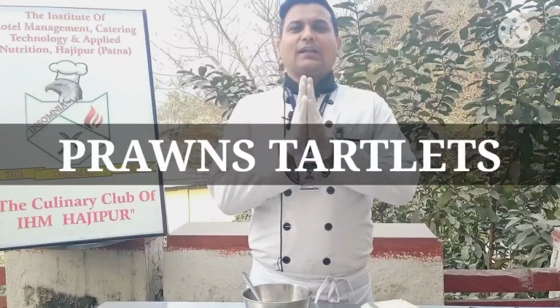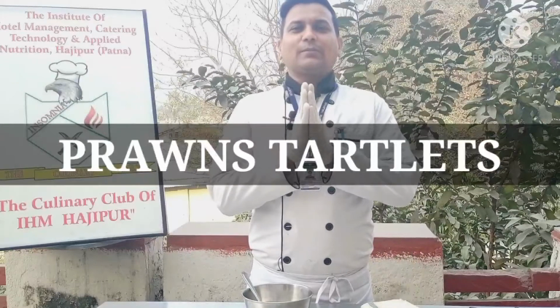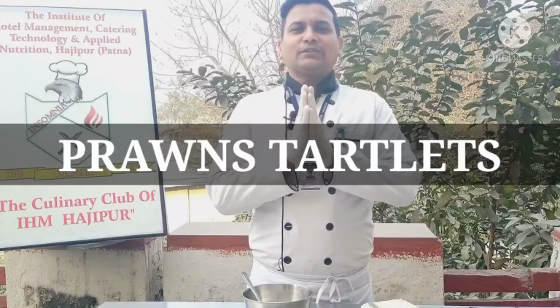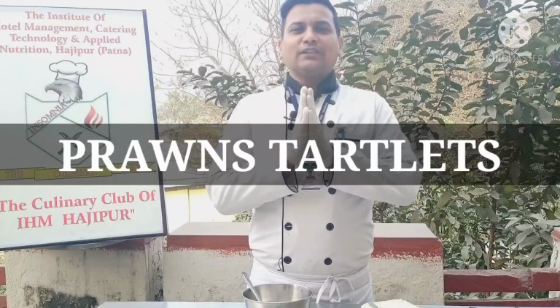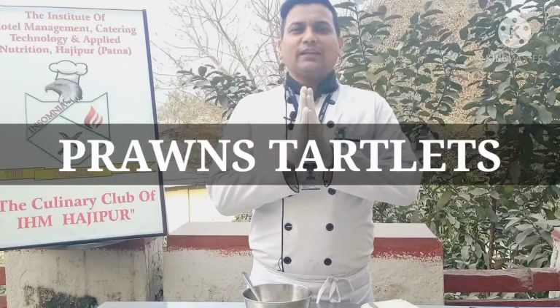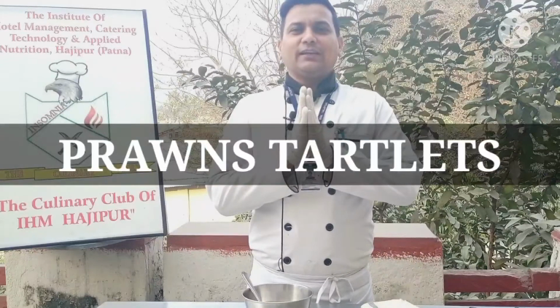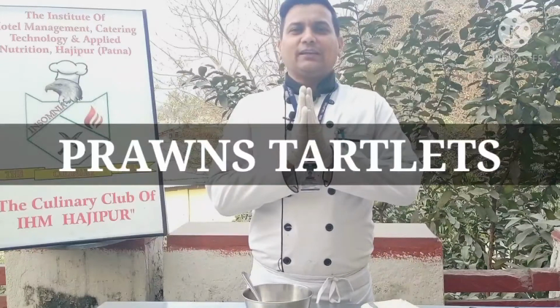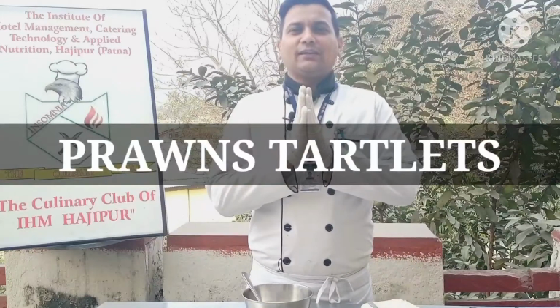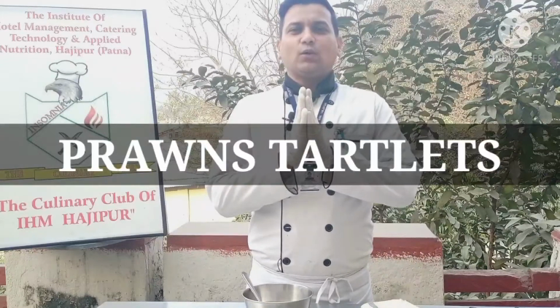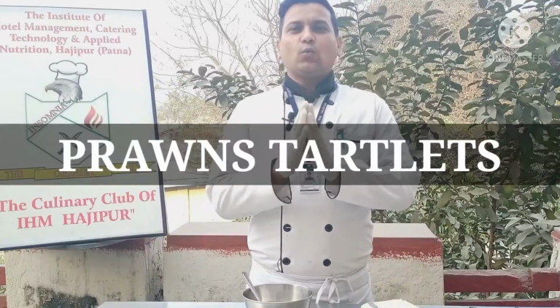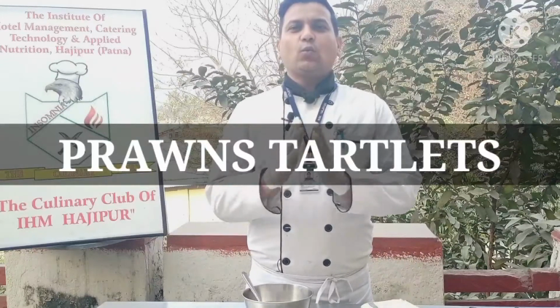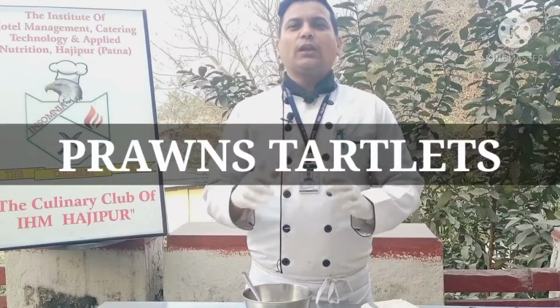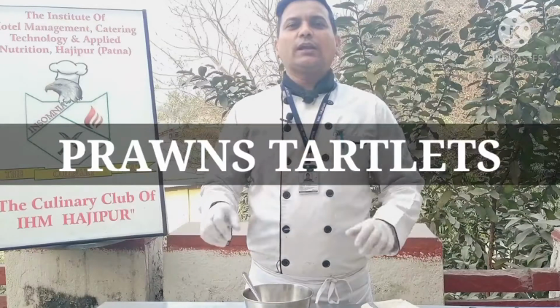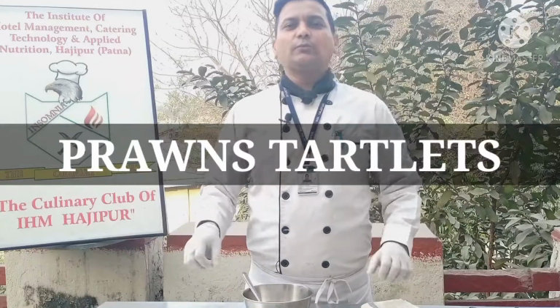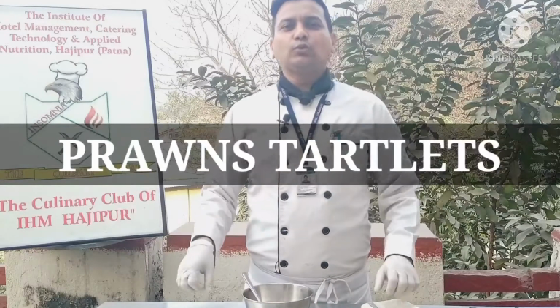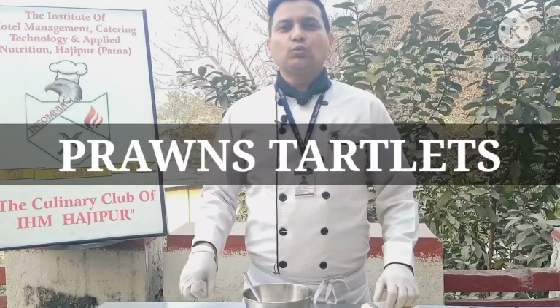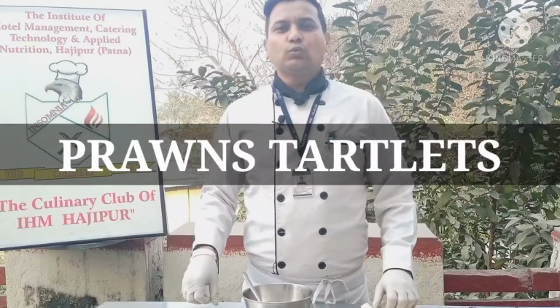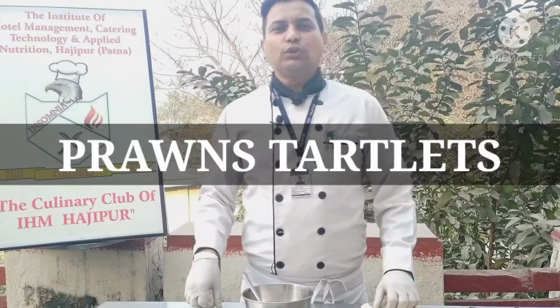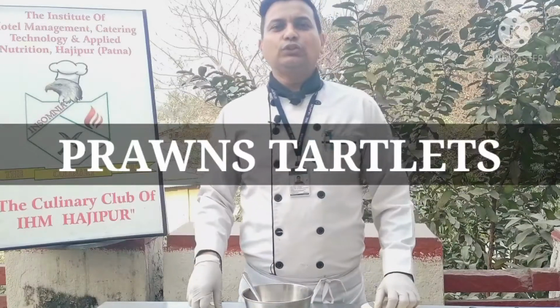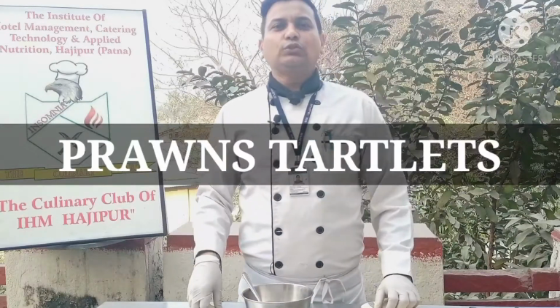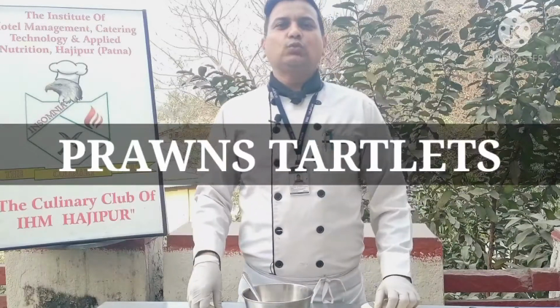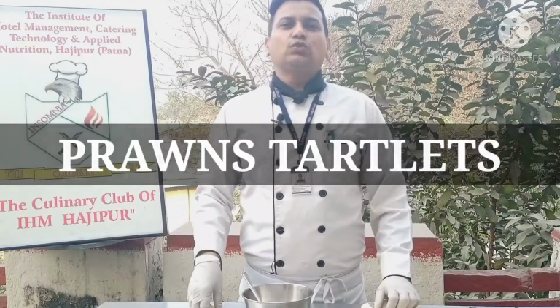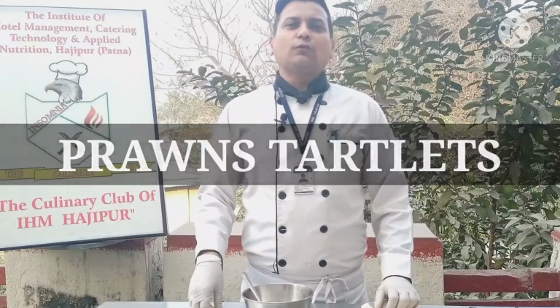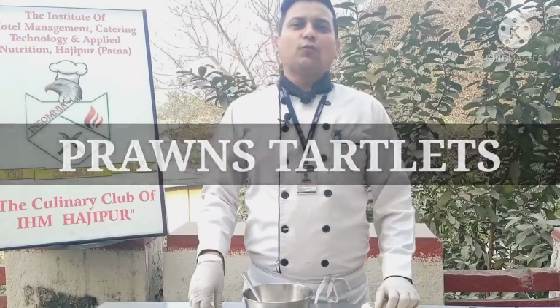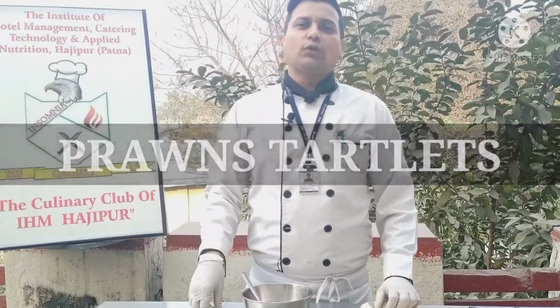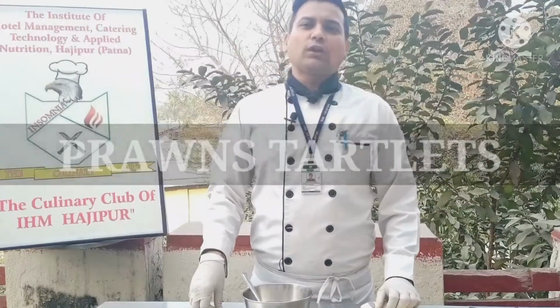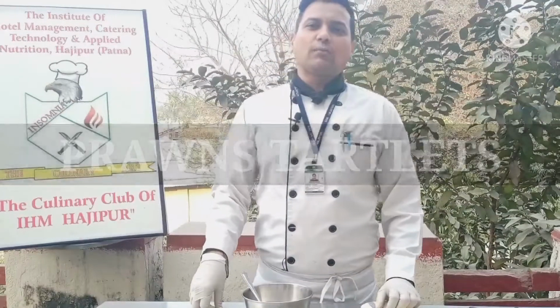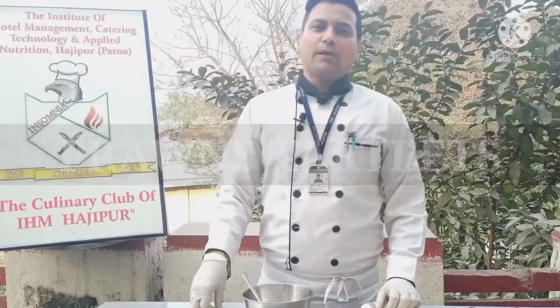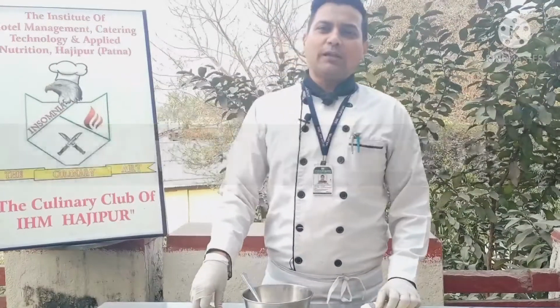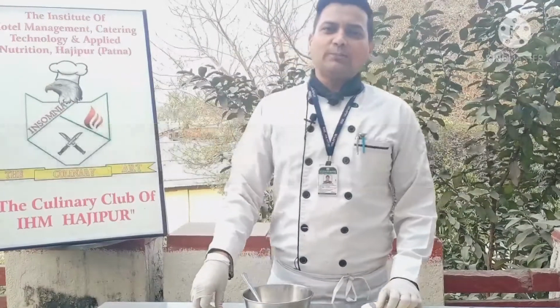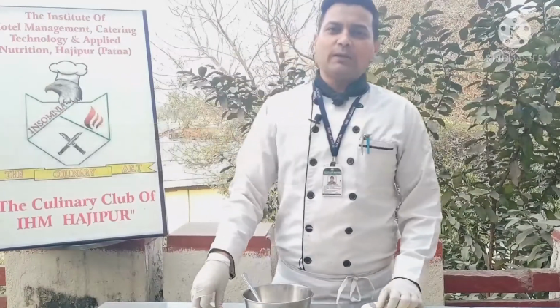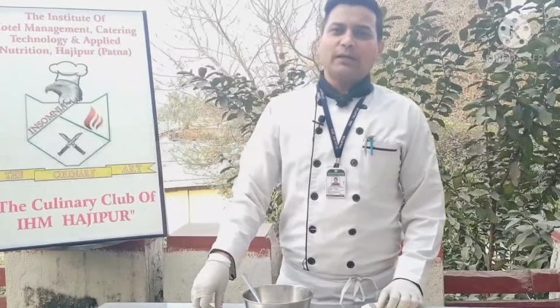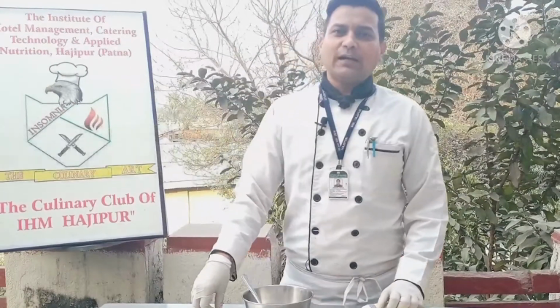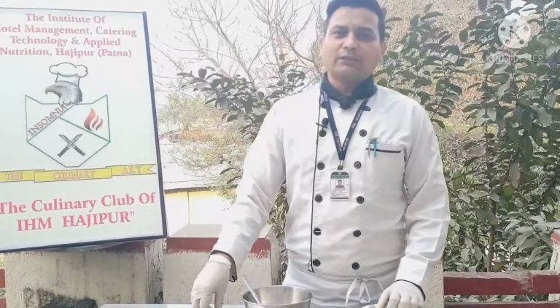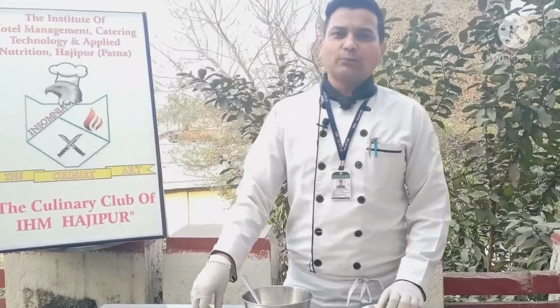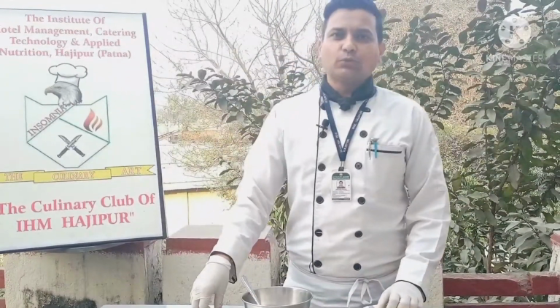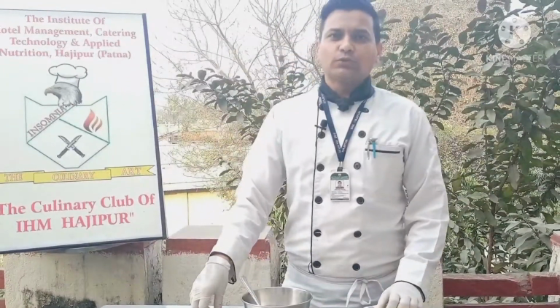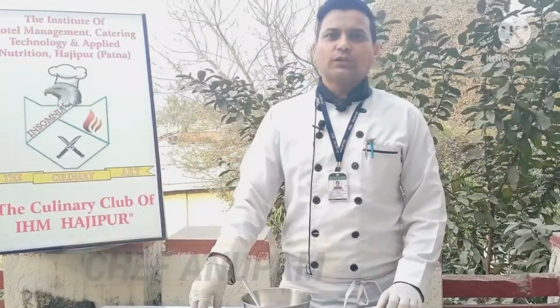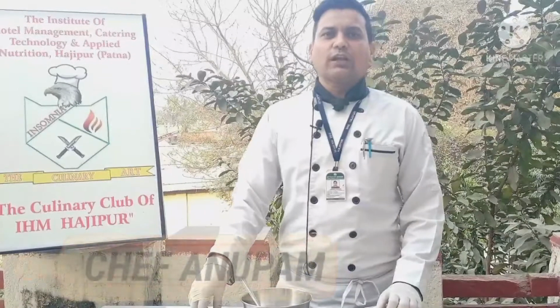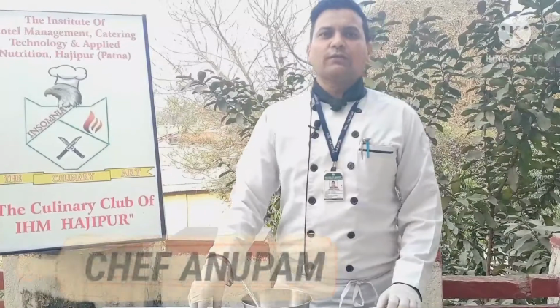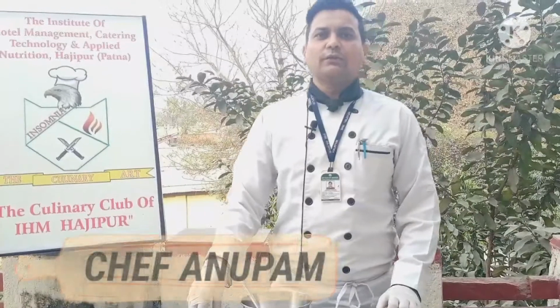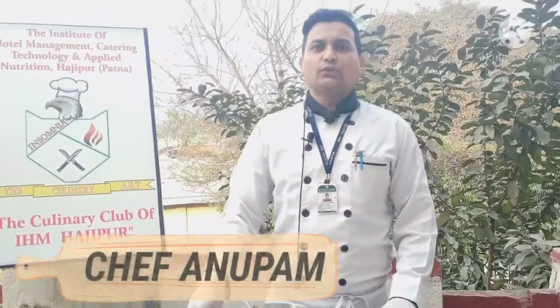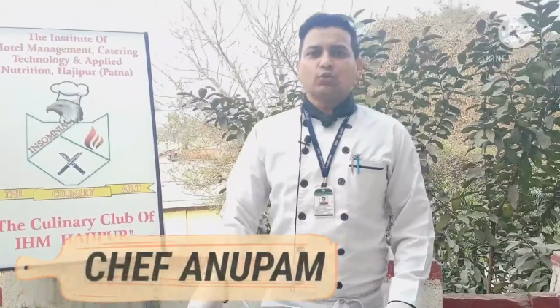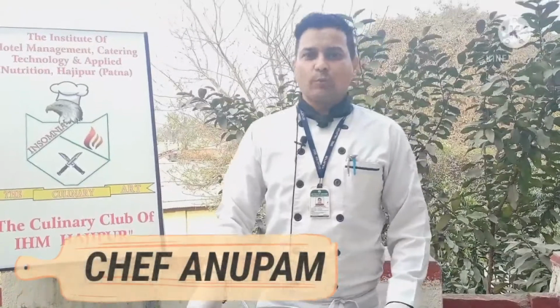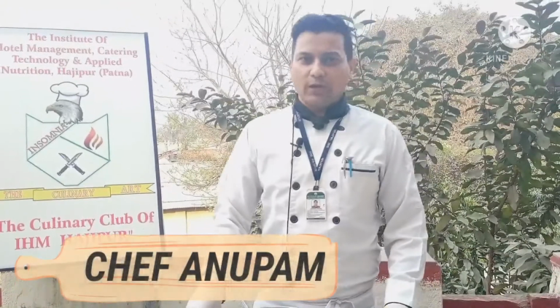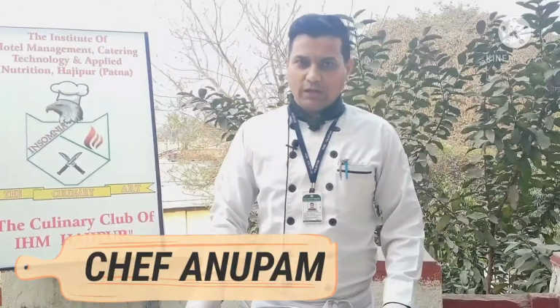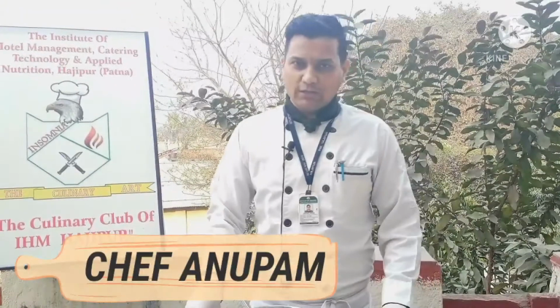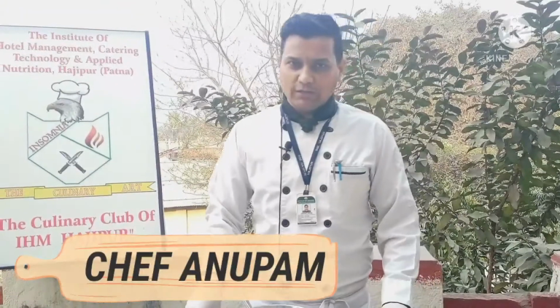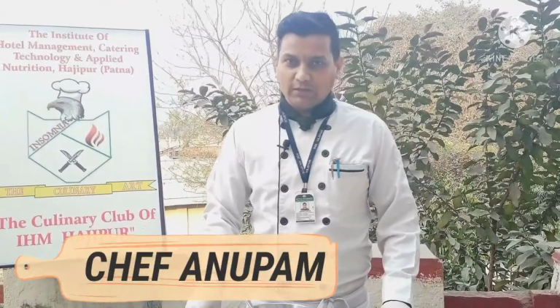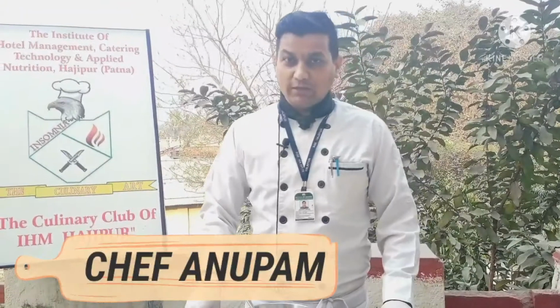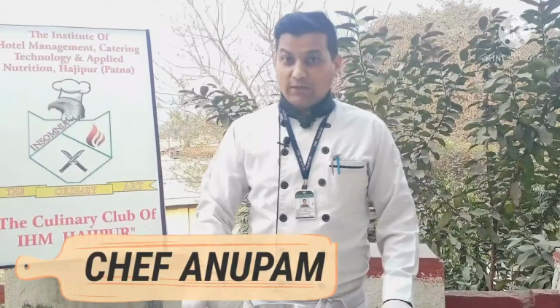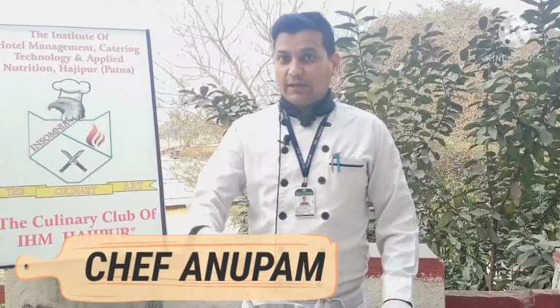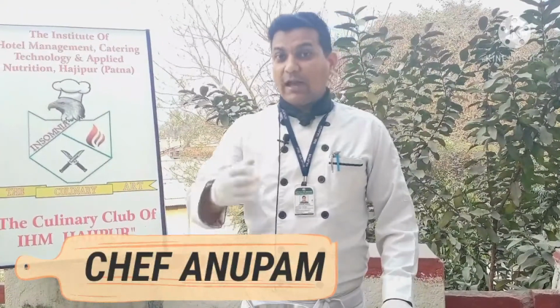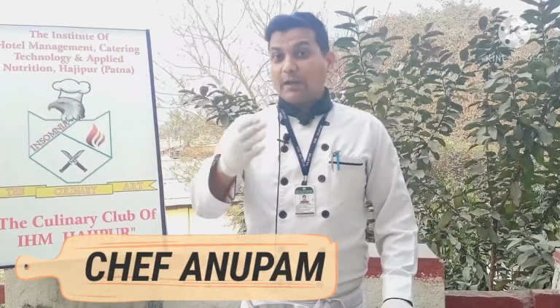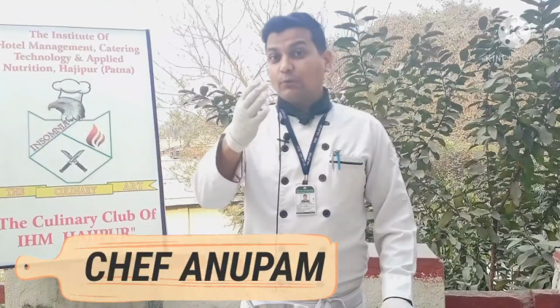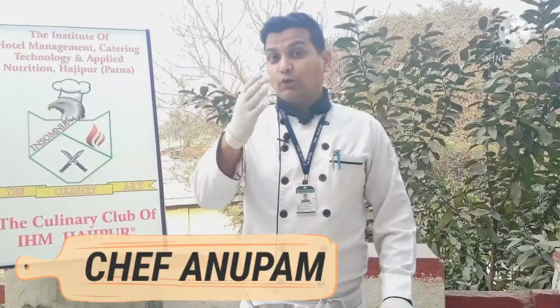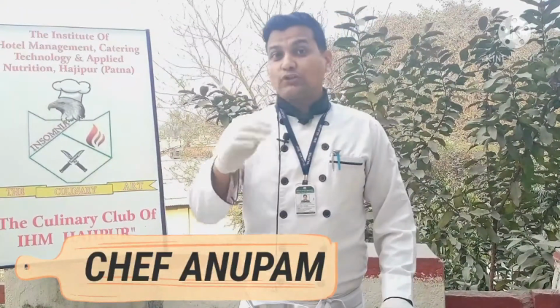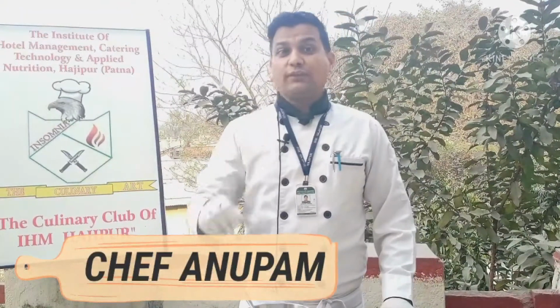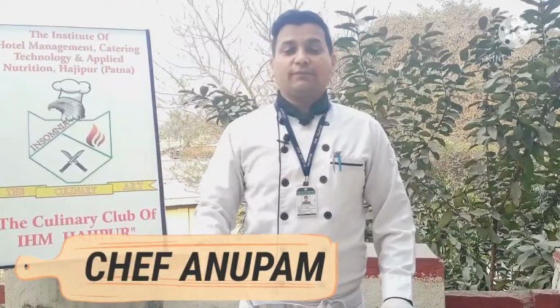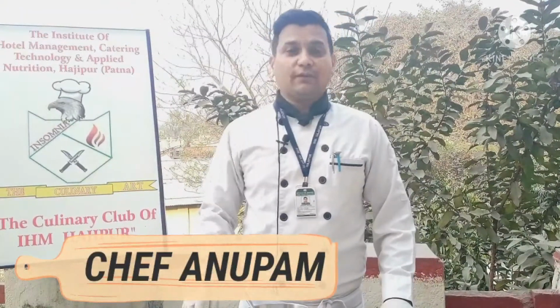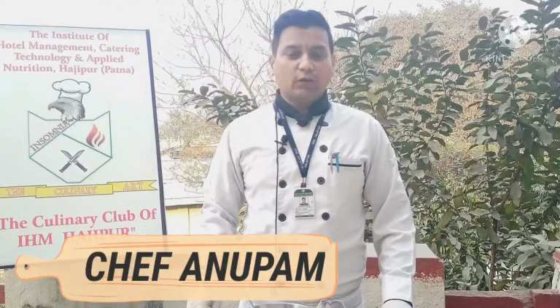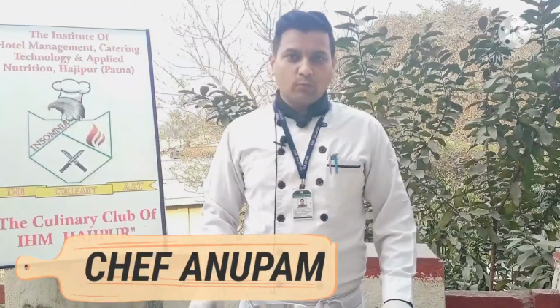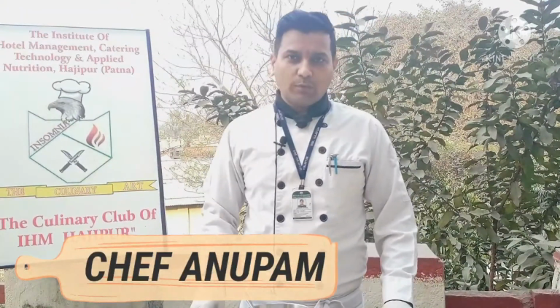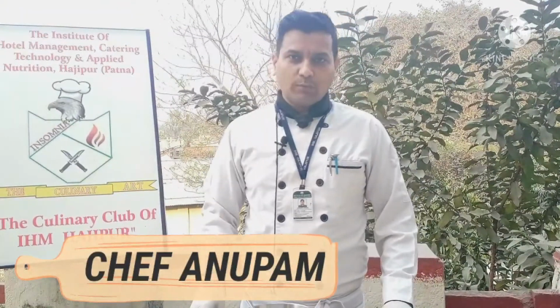Namaste, welcome to in-shoot of Hotel Management, Haji Poor's Club in Soumya kitchen. I am your chef Anupam.